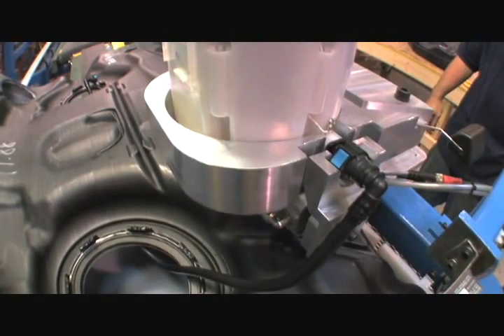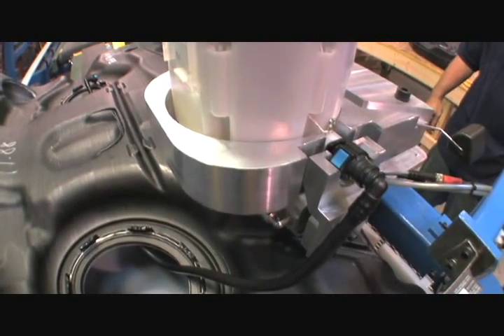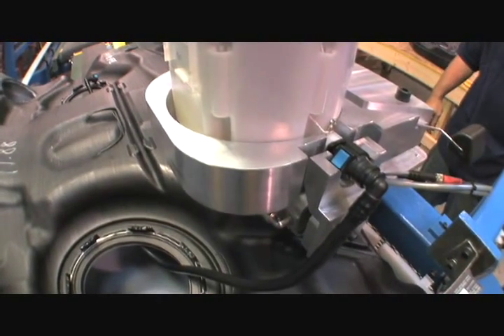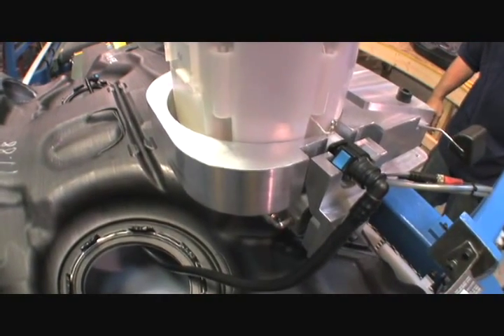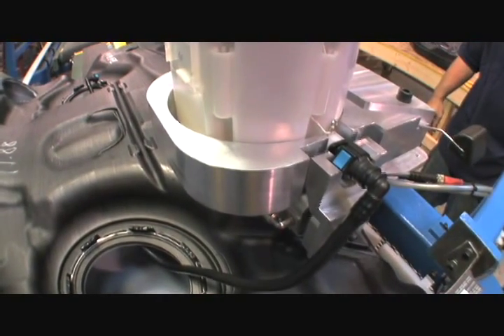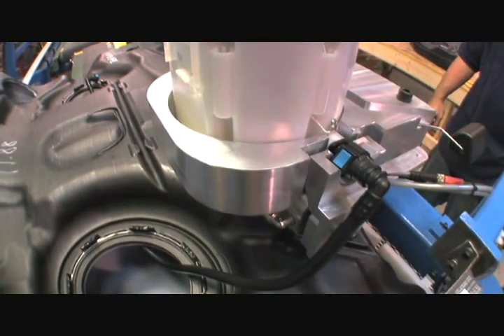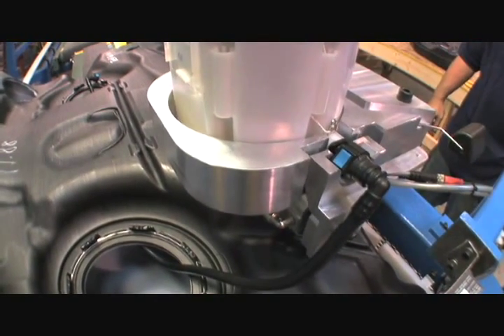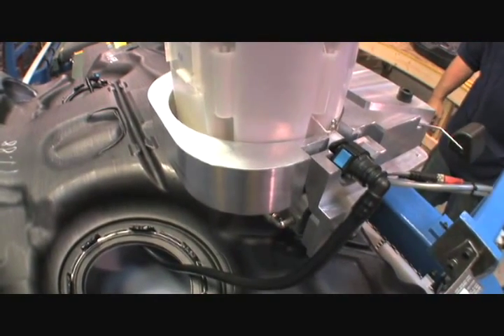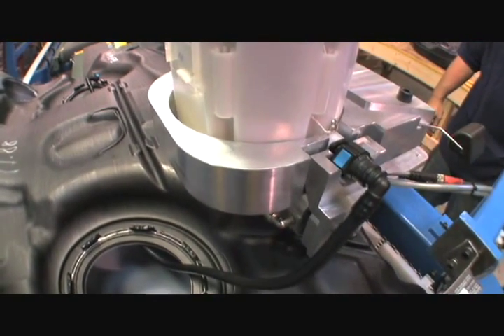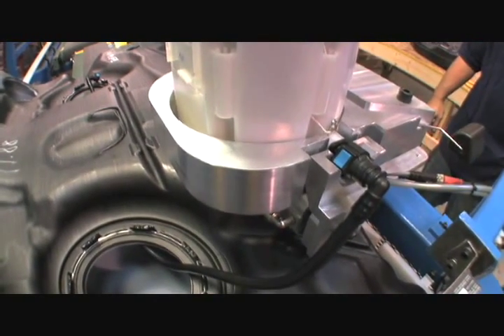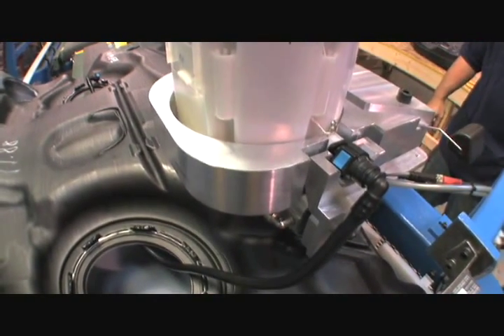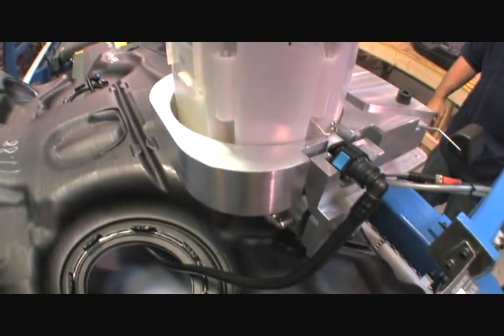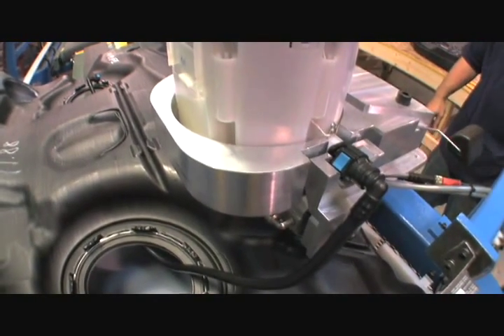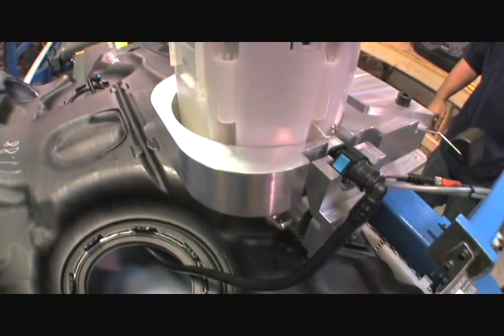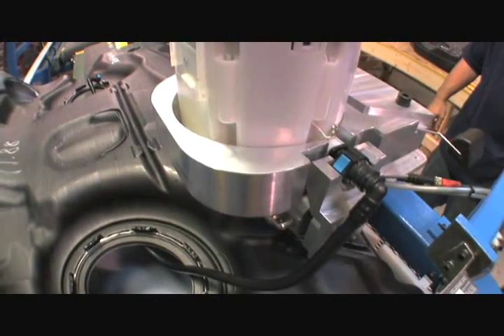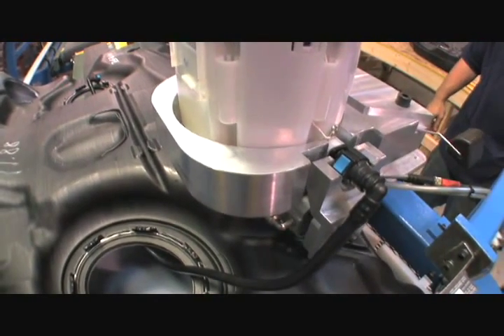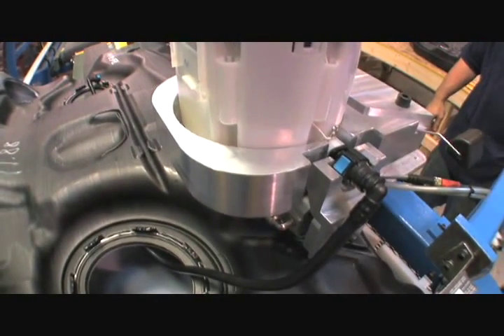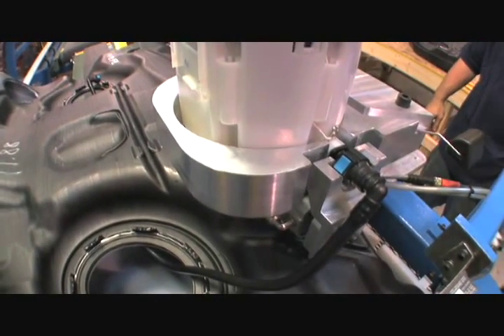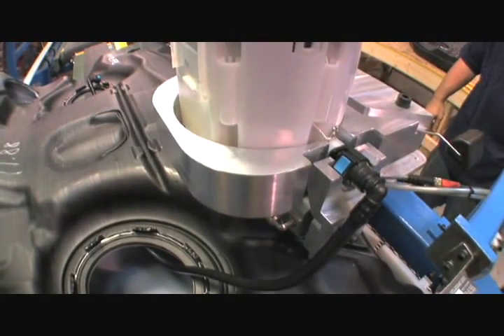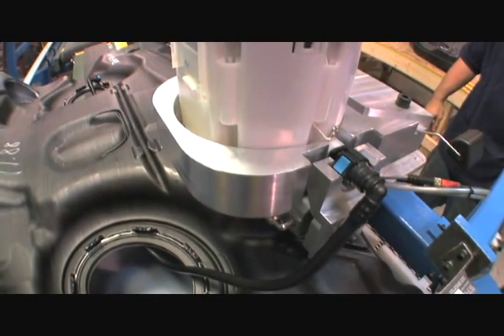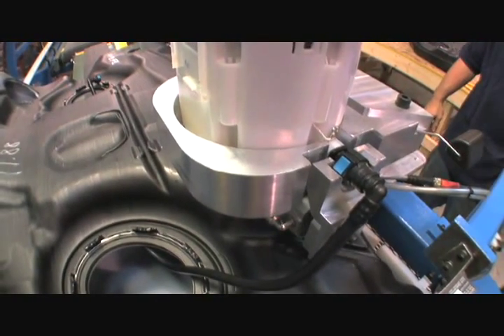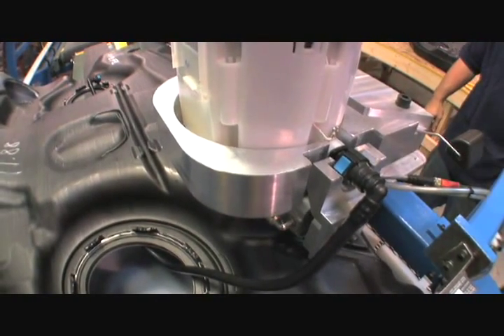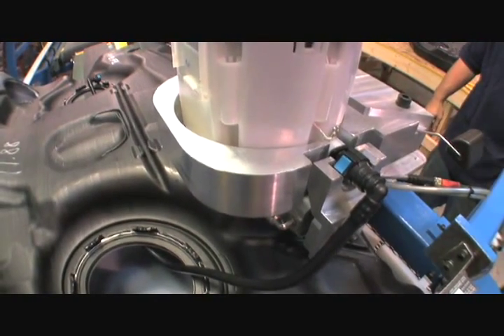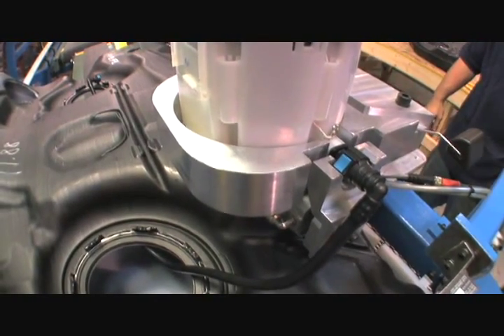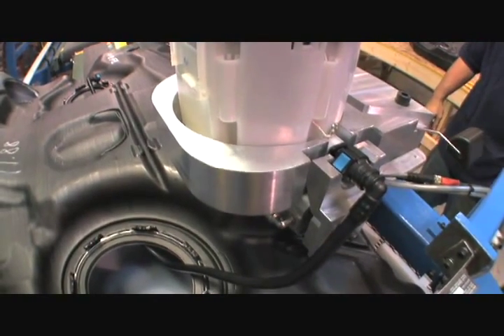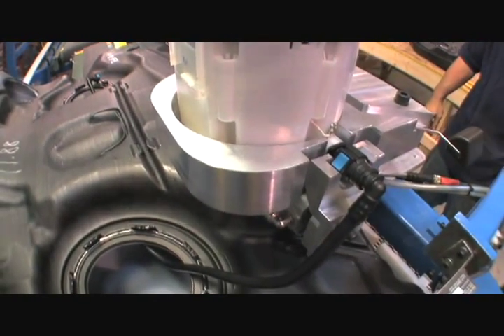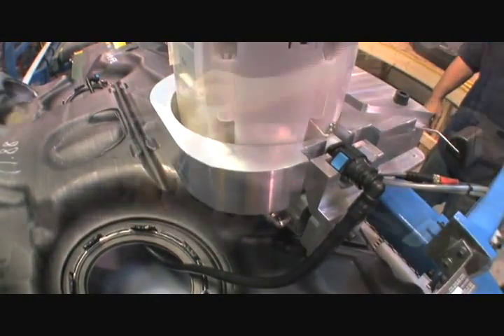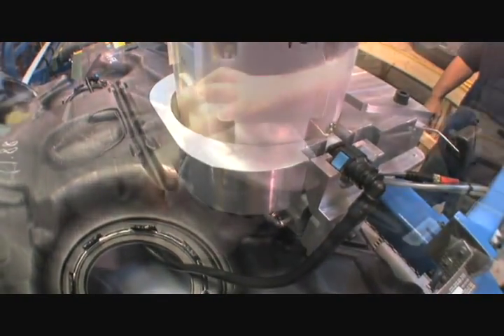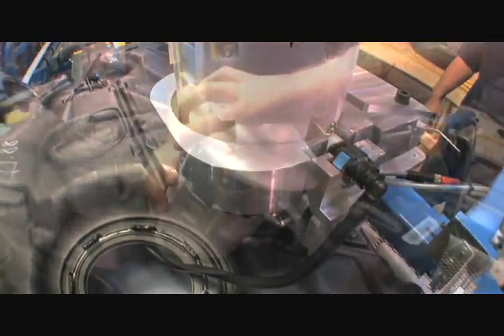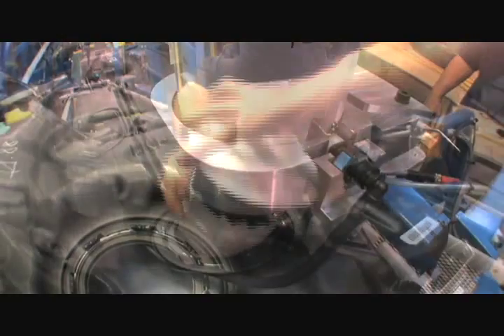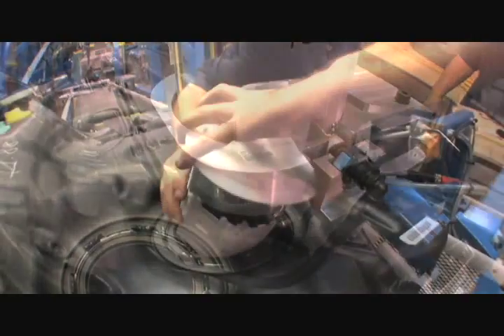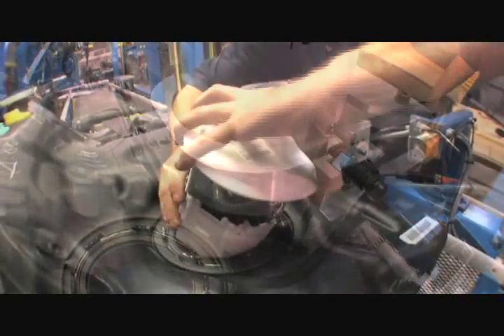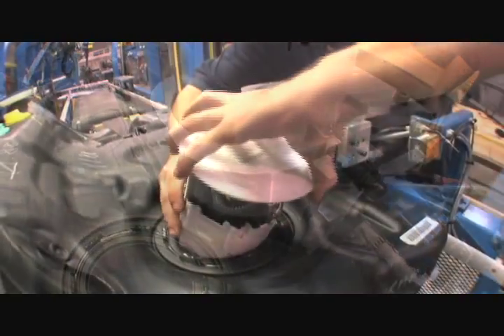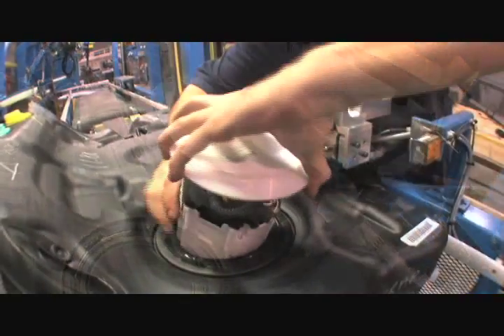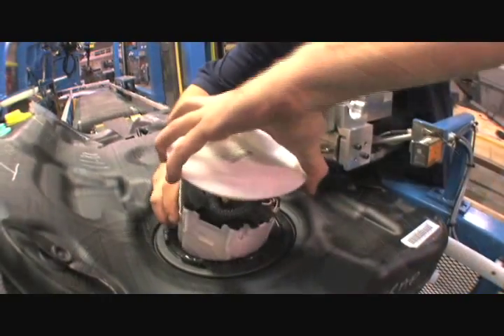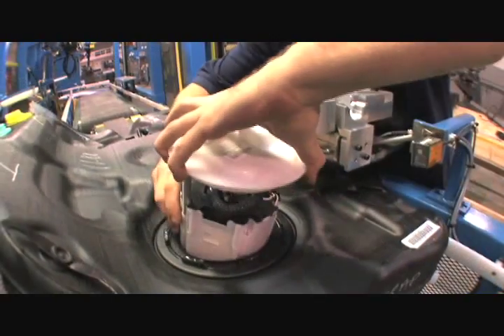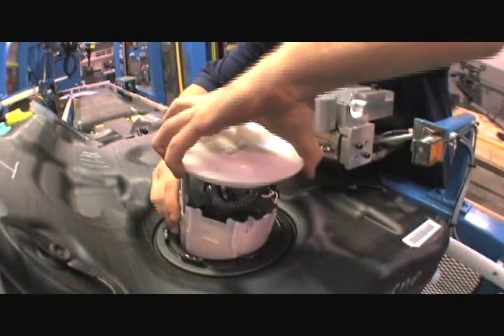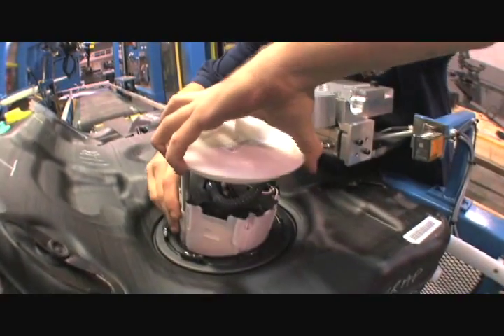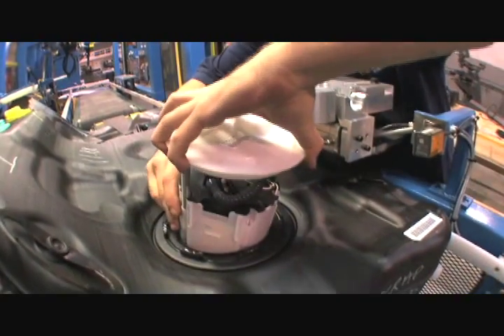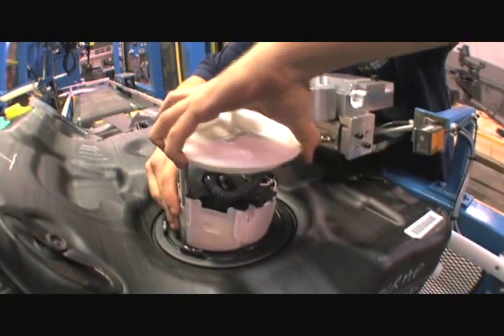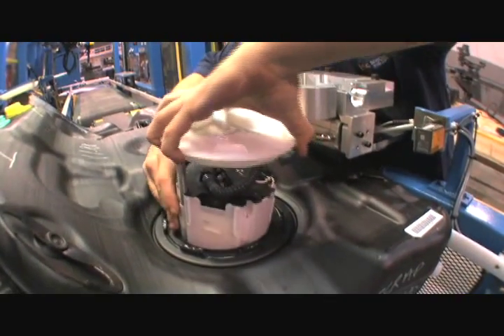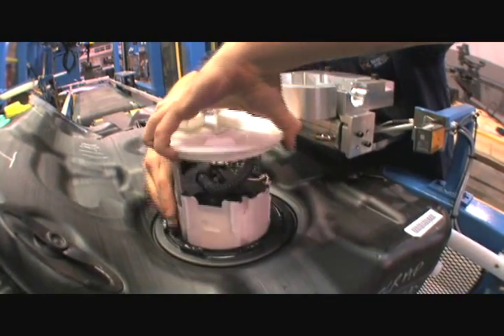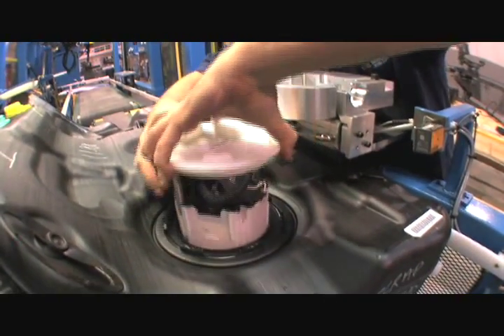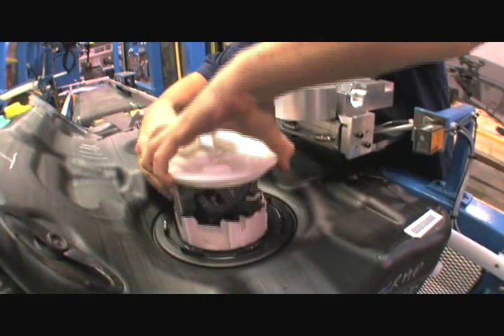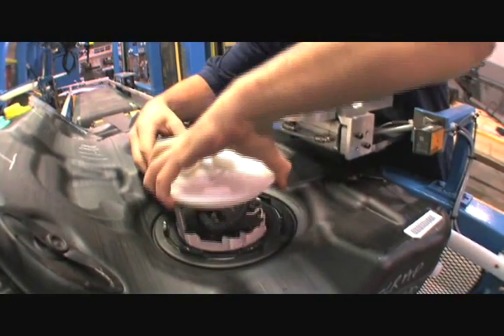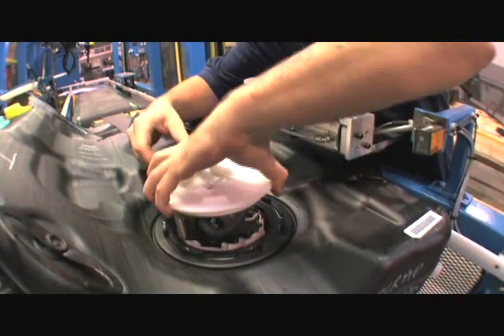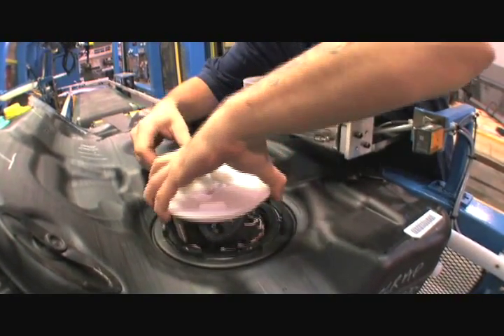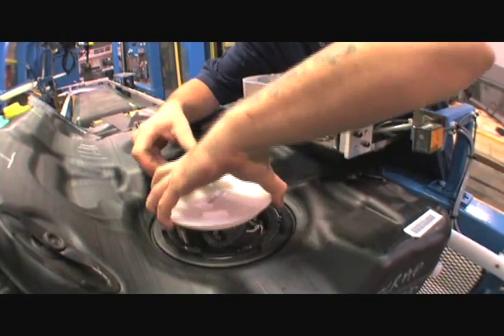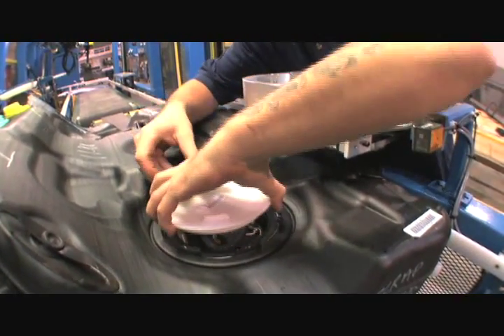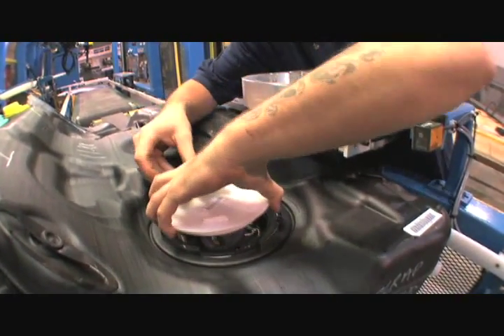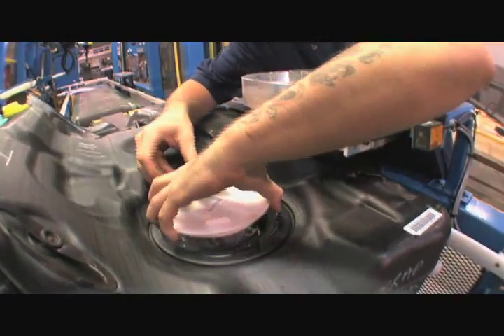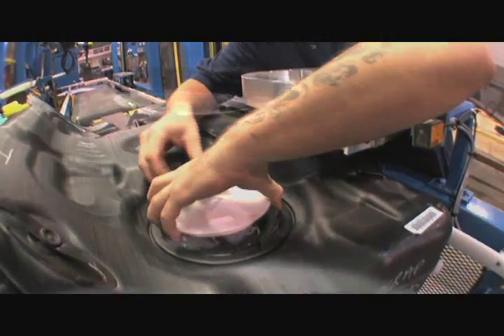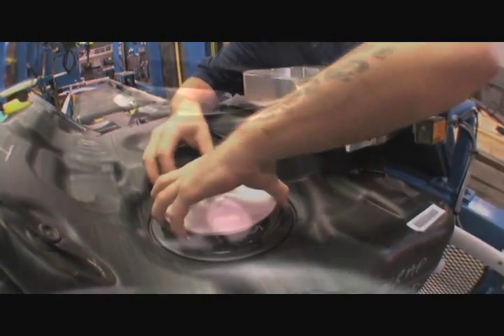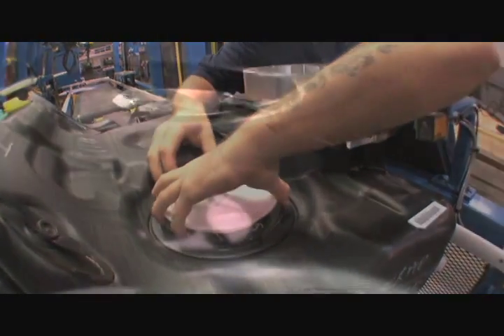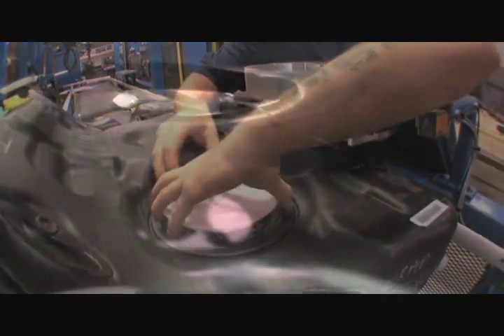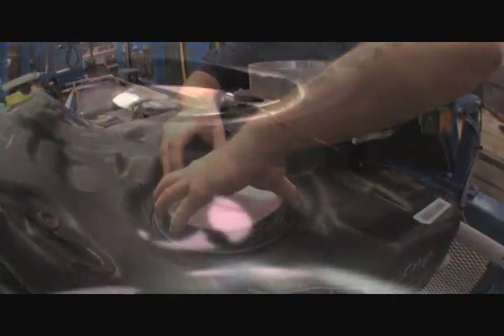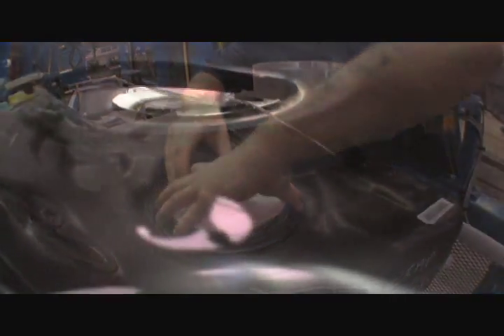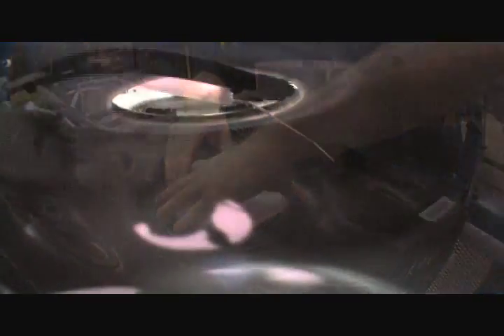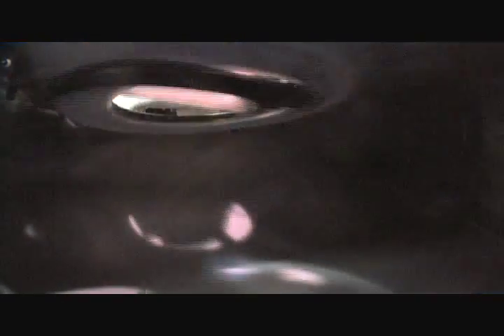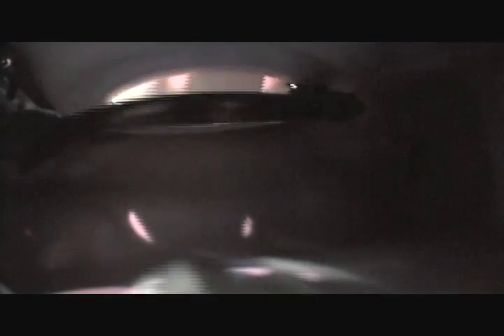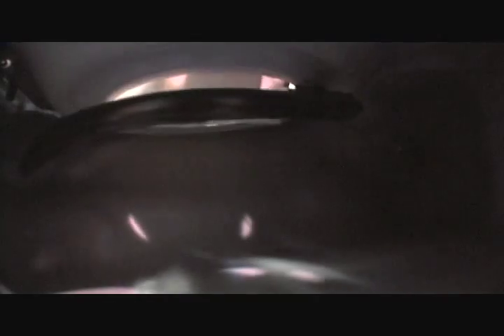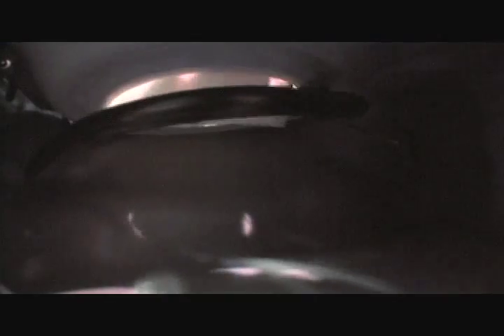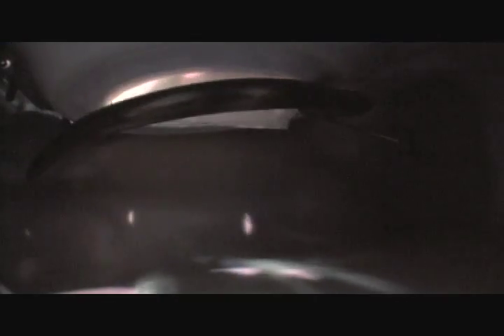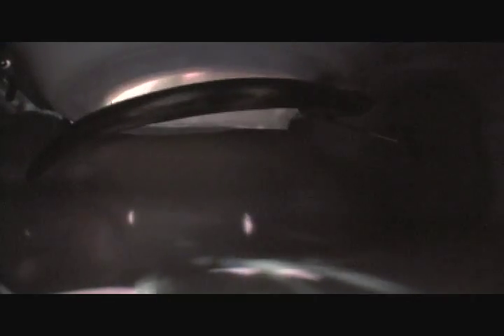Once assembled, this critical connection is hidden and very difficult to service, so its integrity is electrically verified.